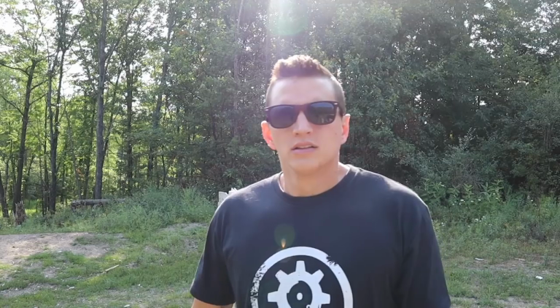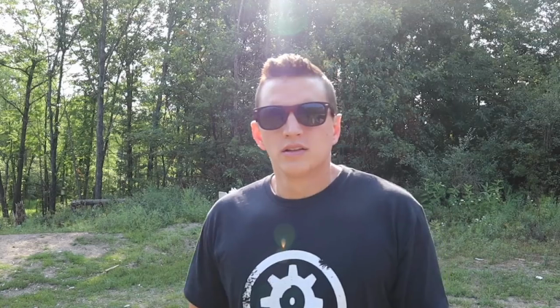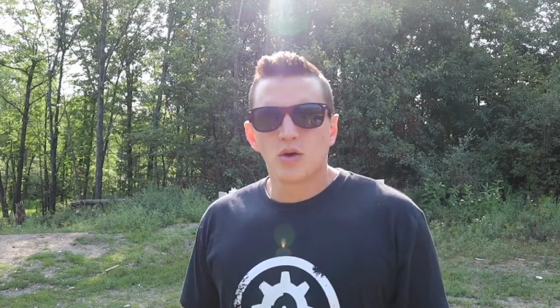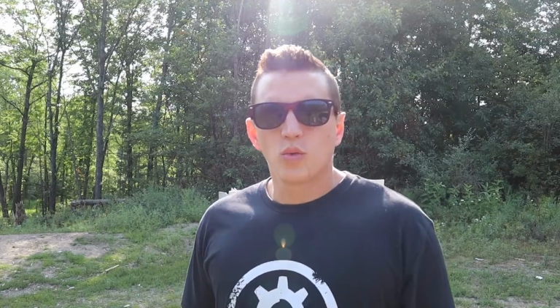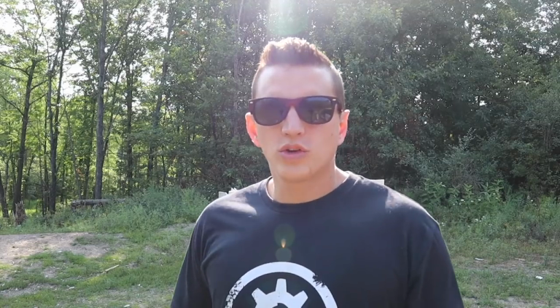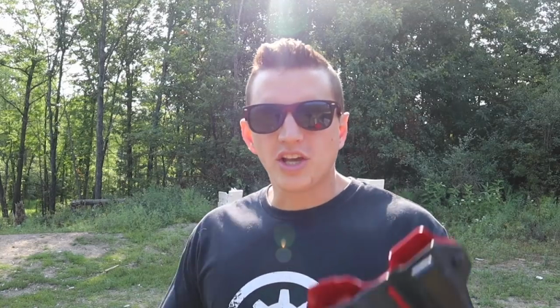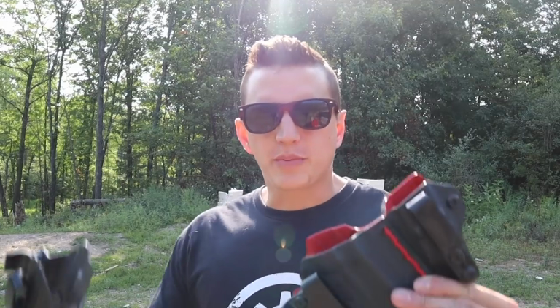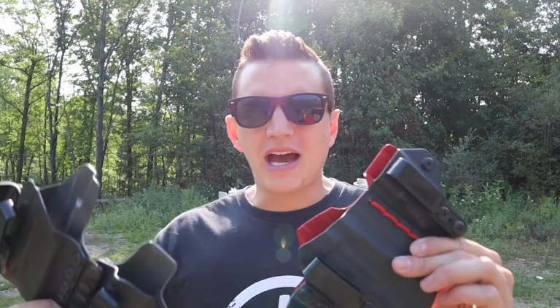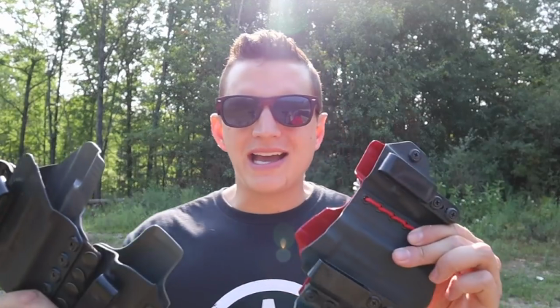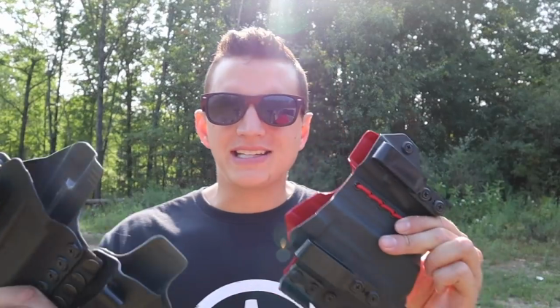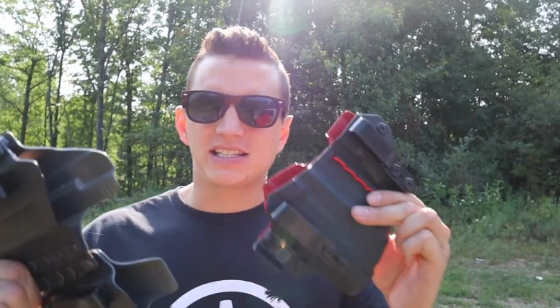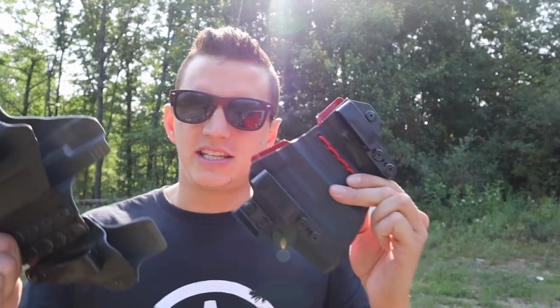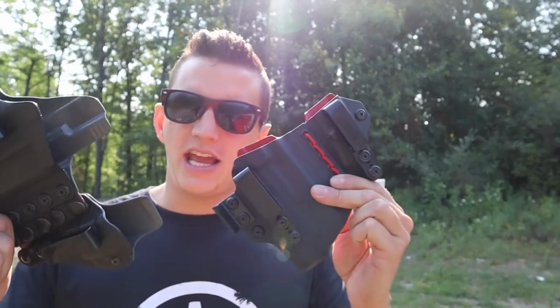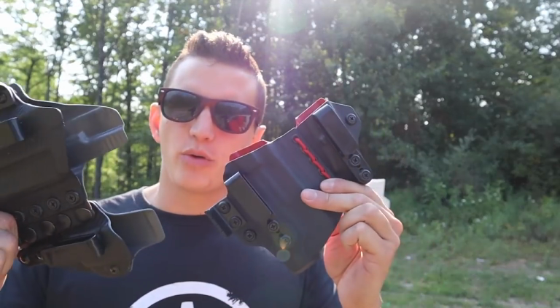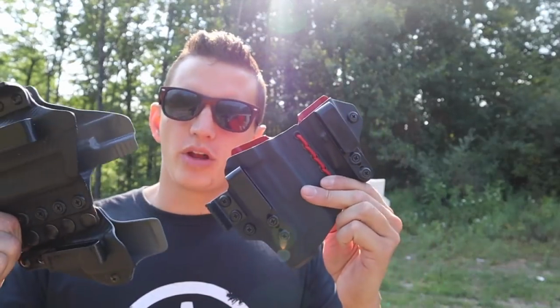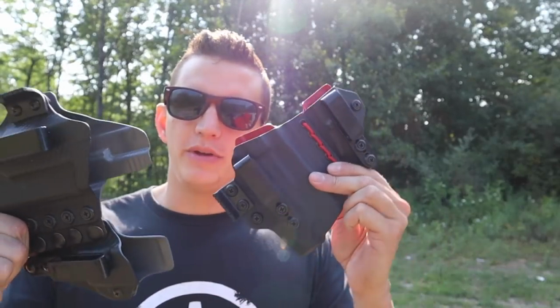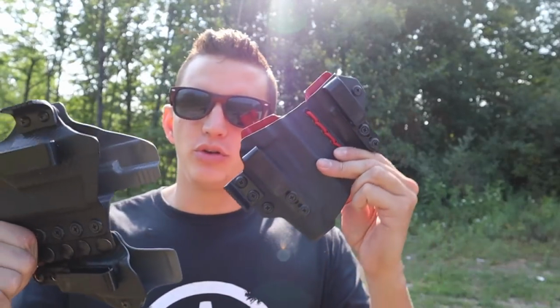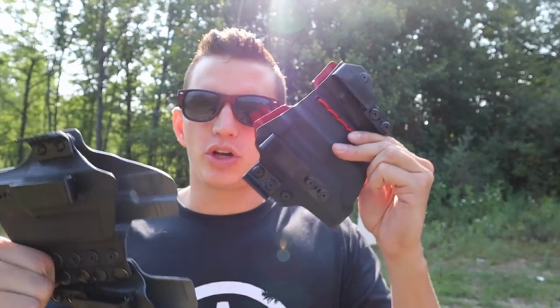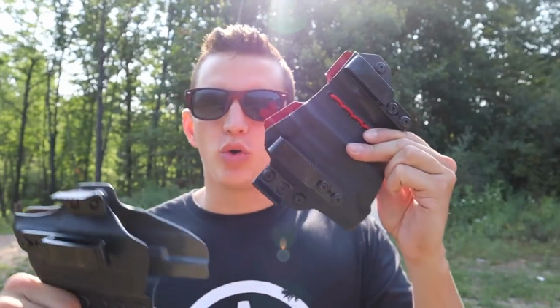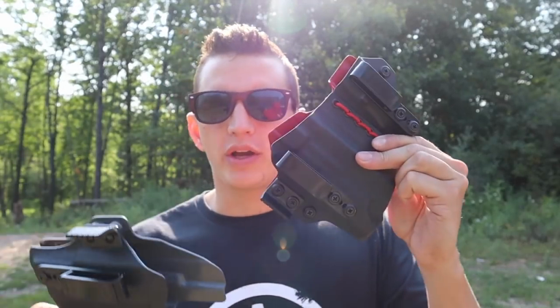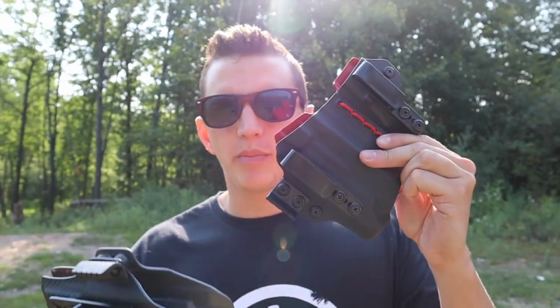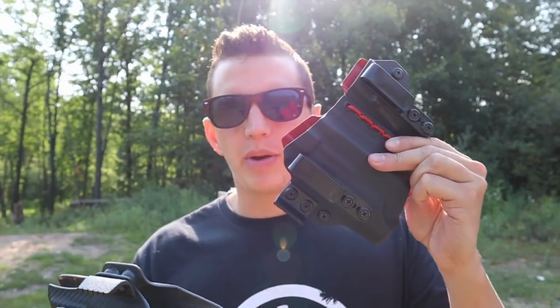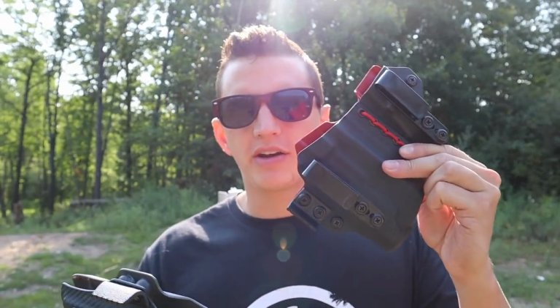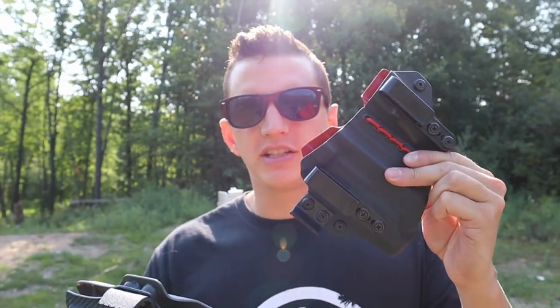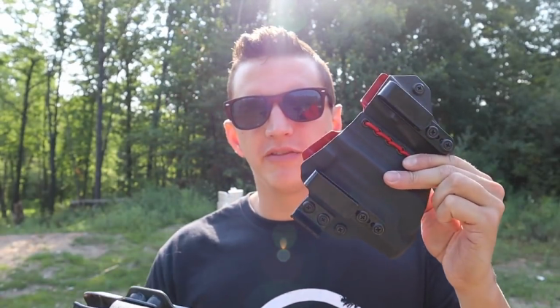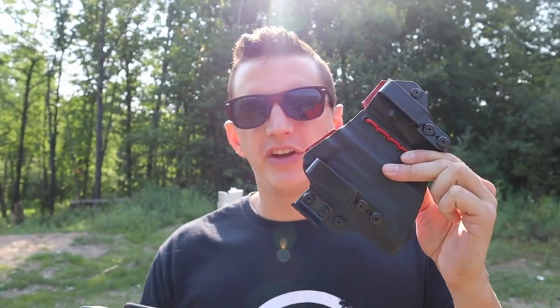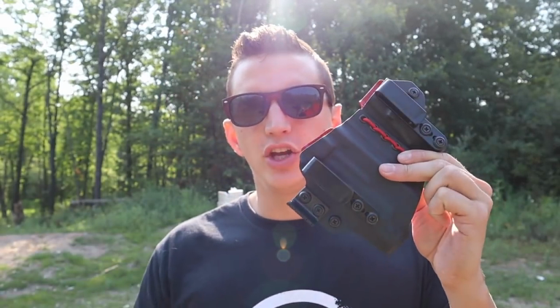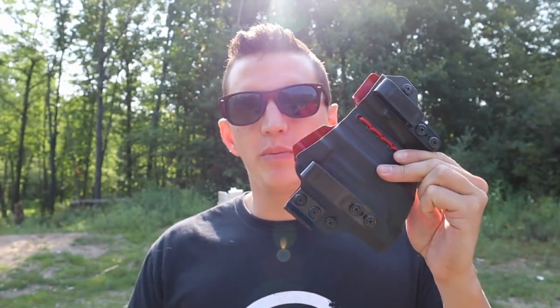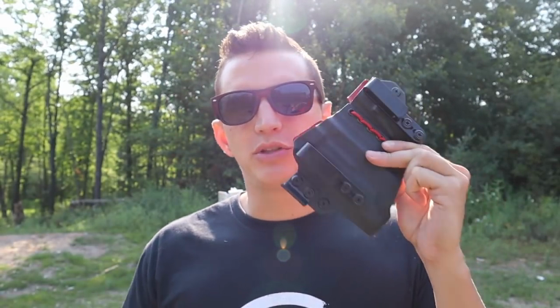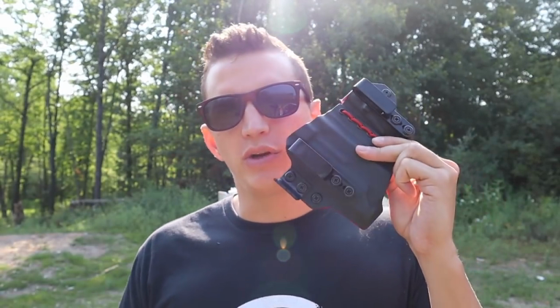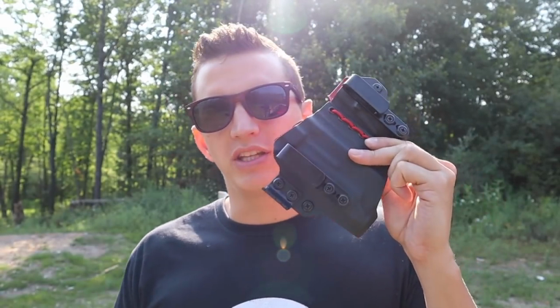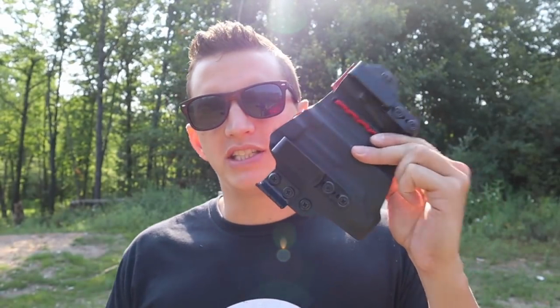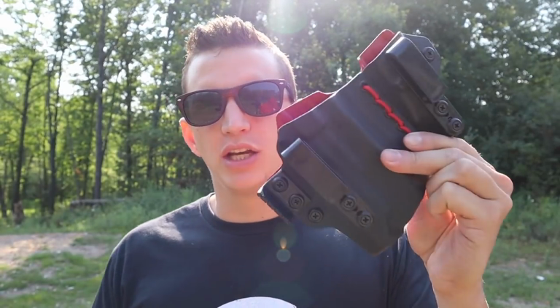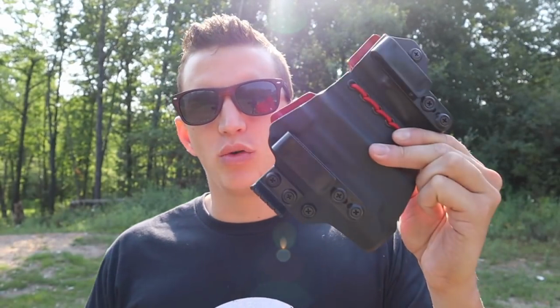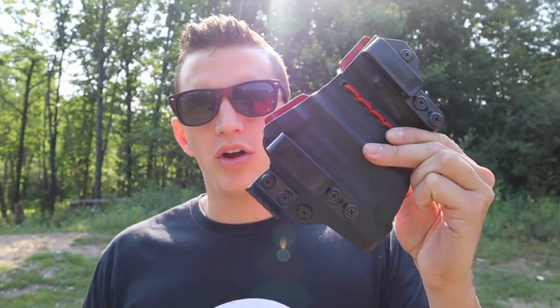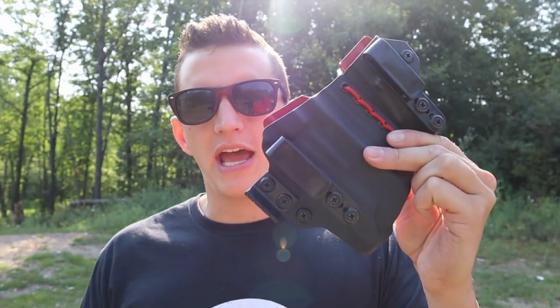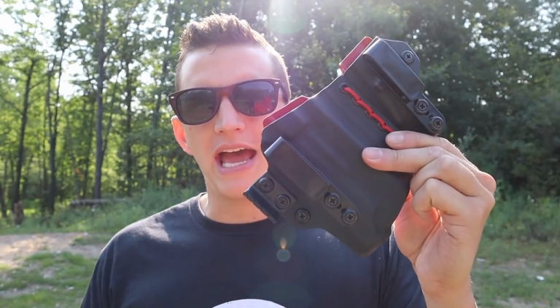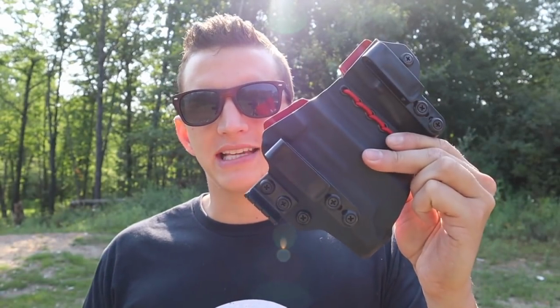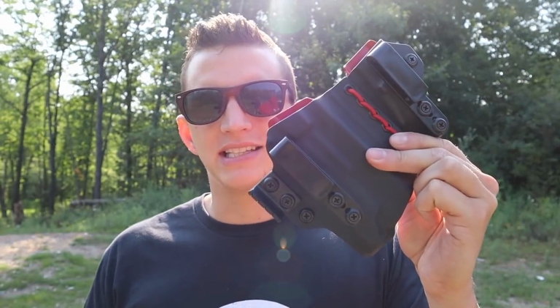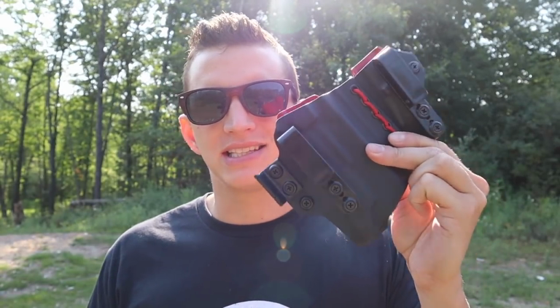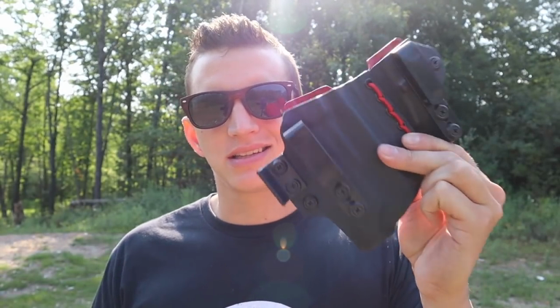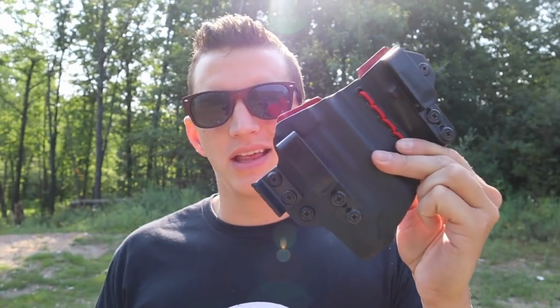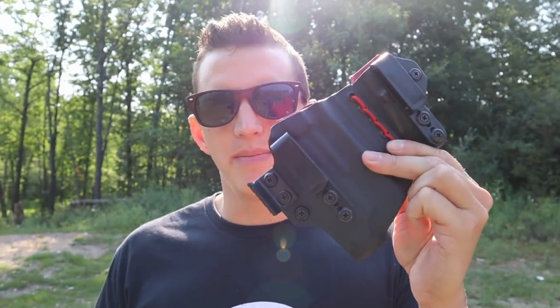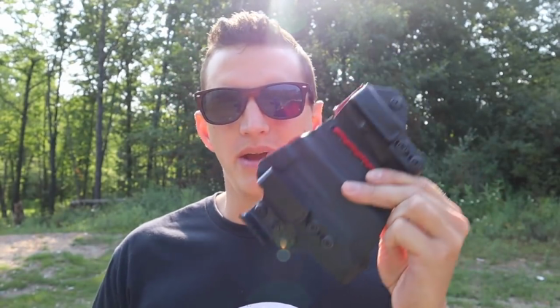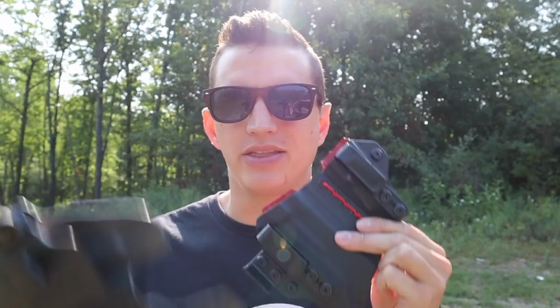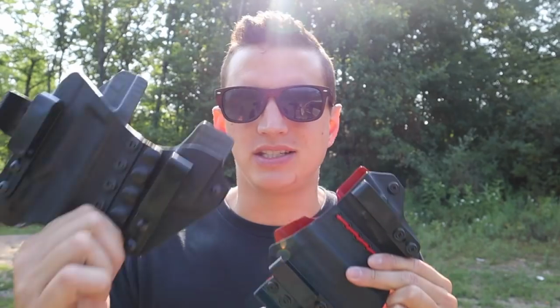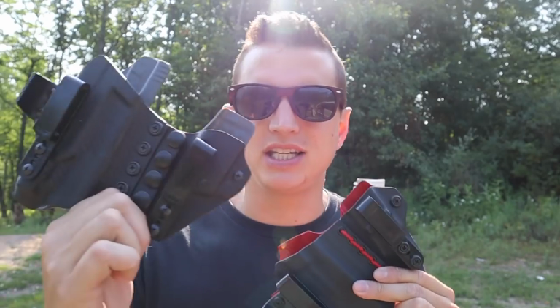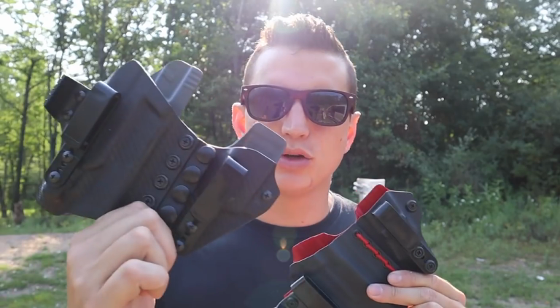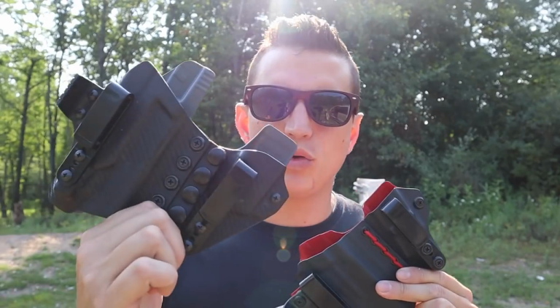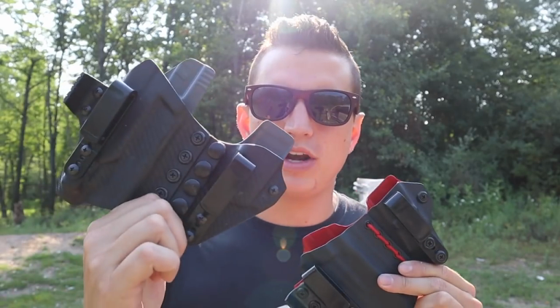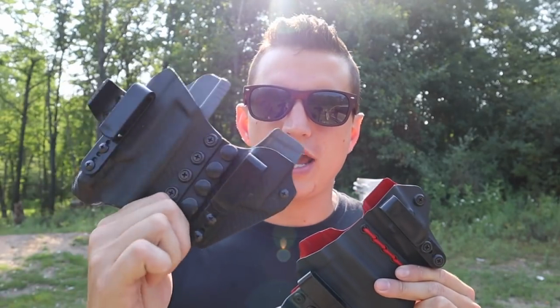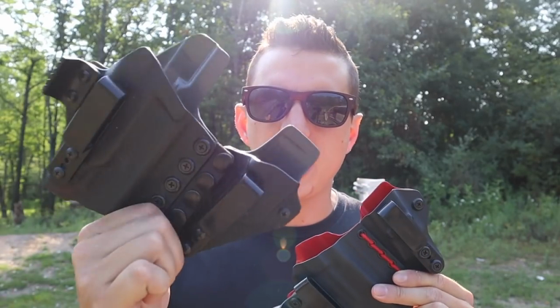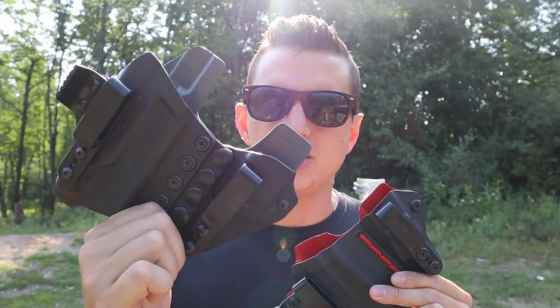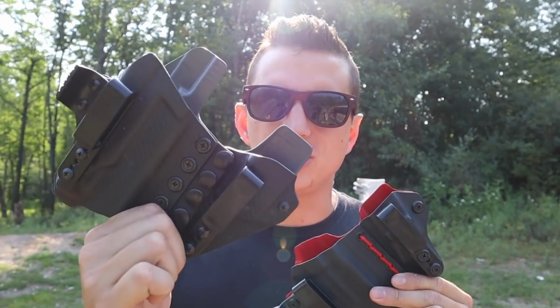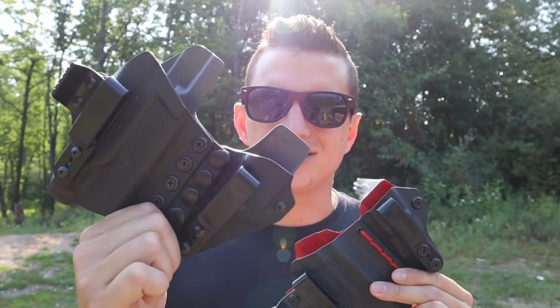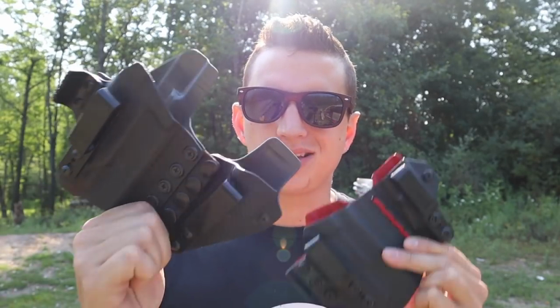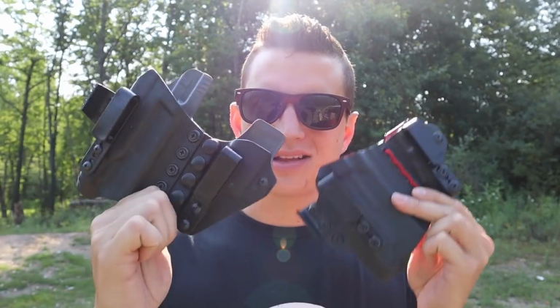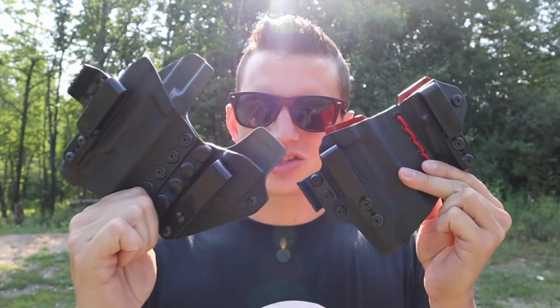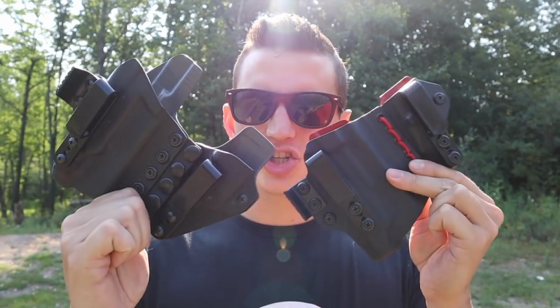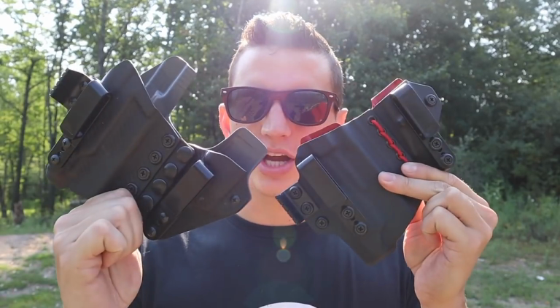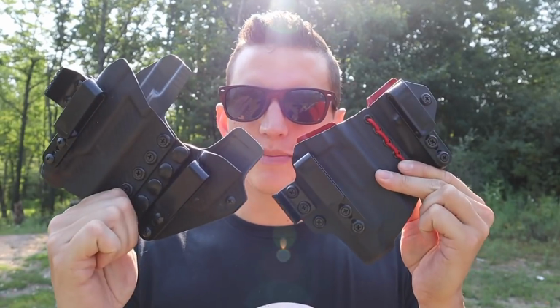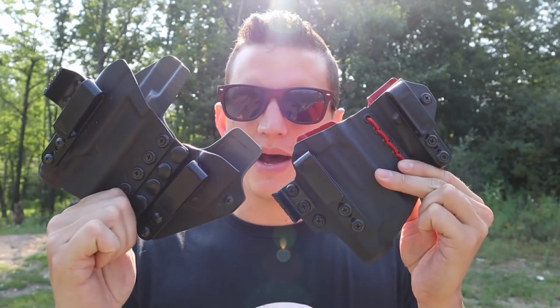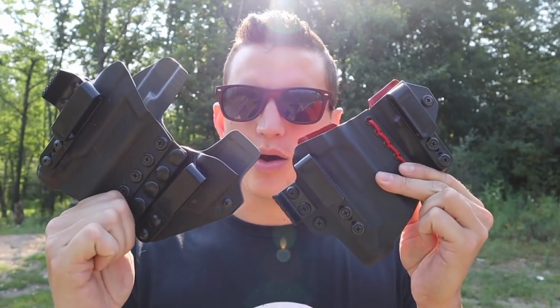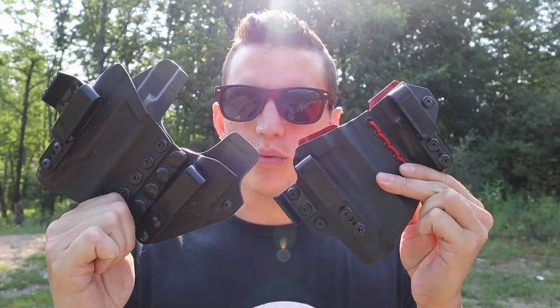What's up guys, today we're gonna be doing a quick comparison video between the Tier One Axis Slim and the Tier One Aegis. Let's check them out.